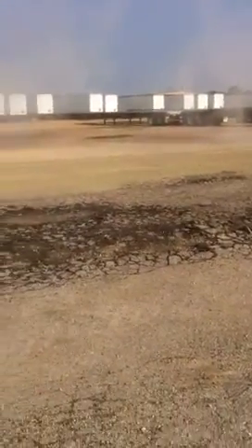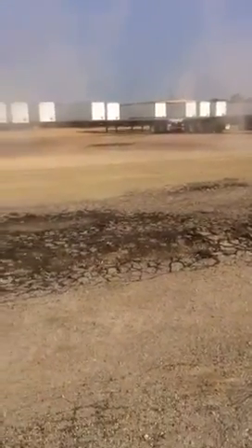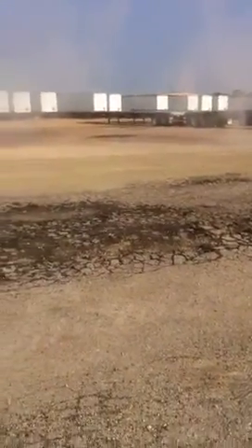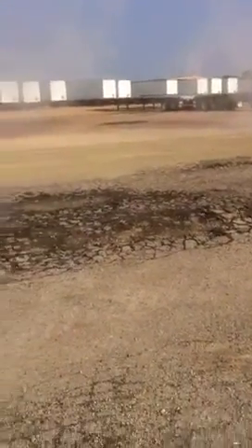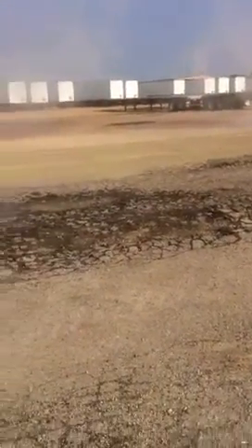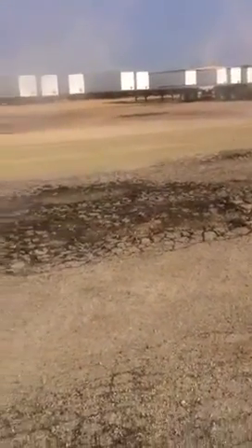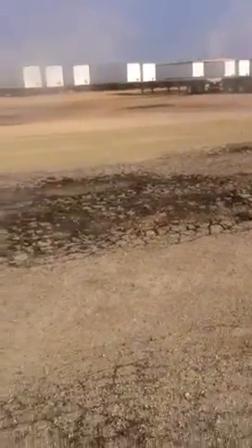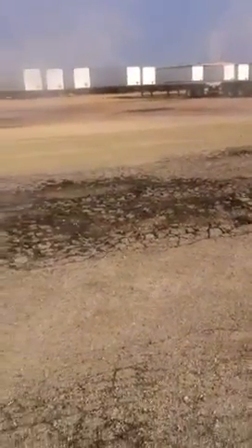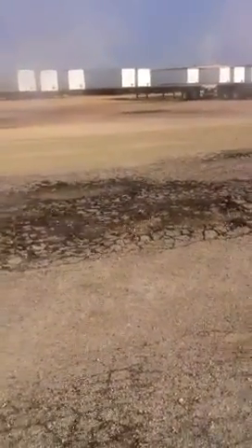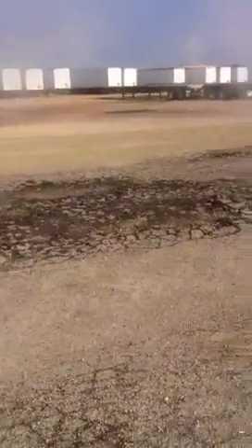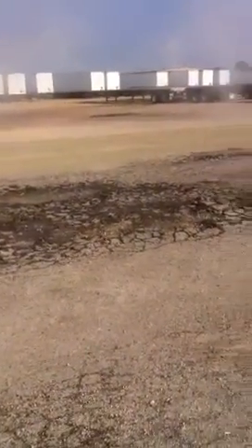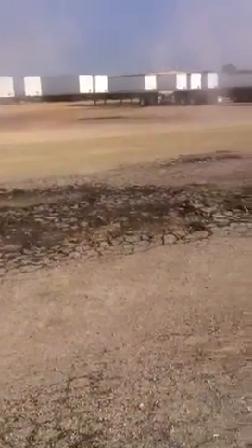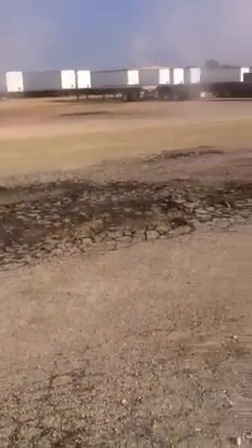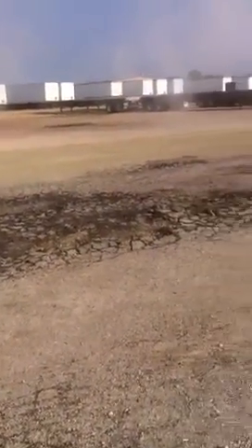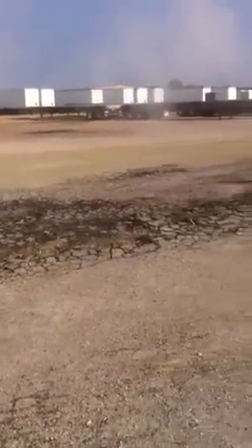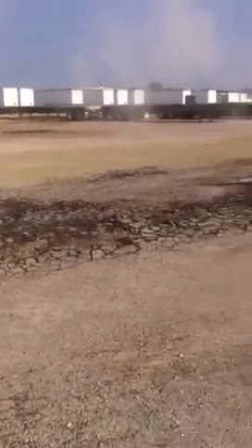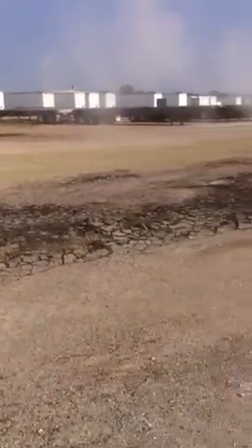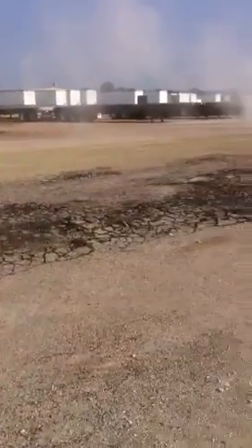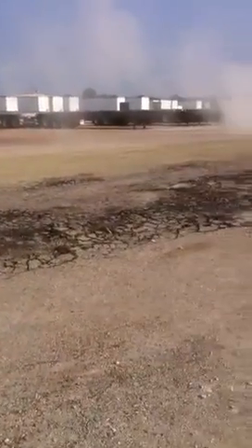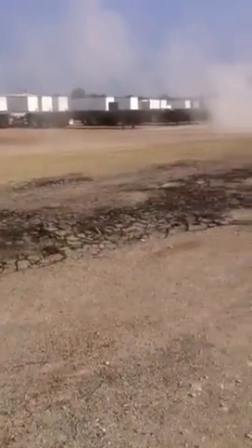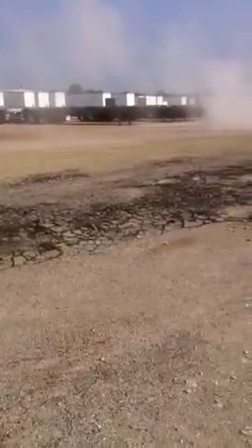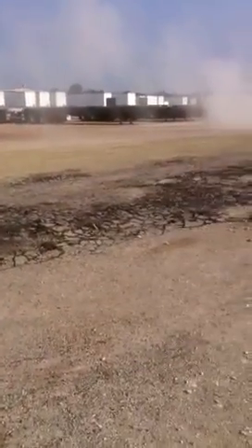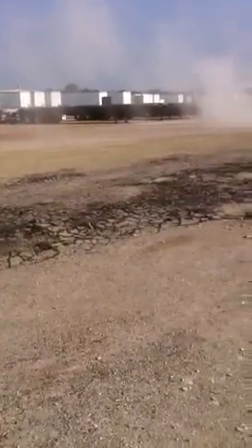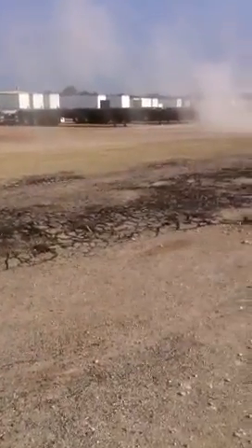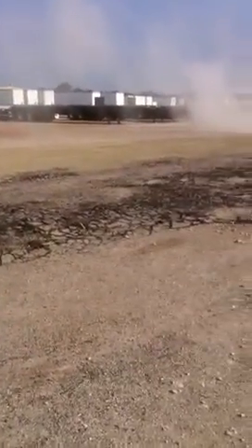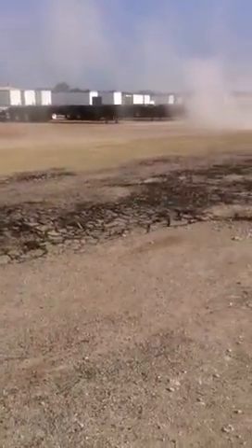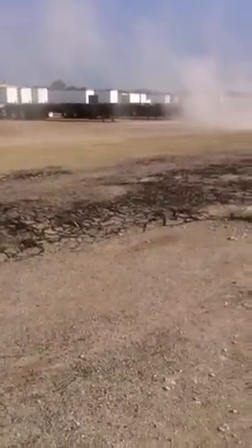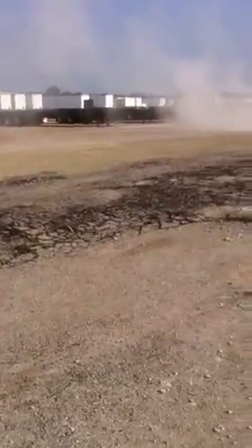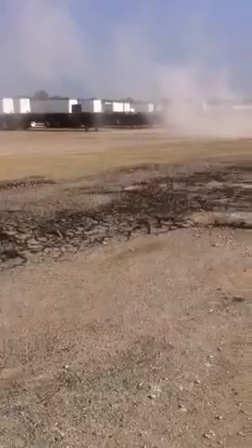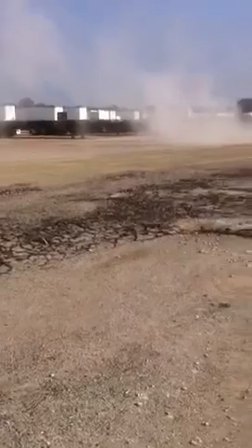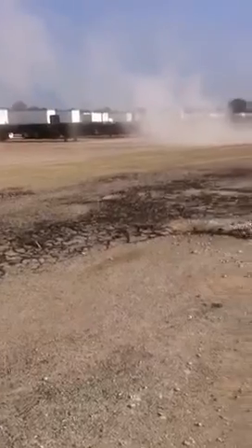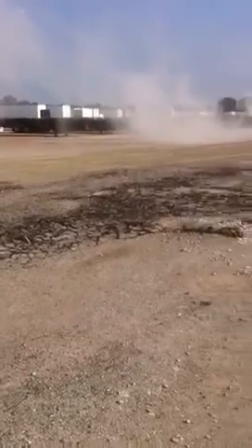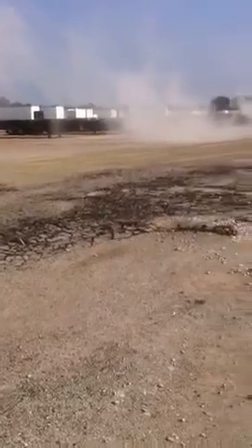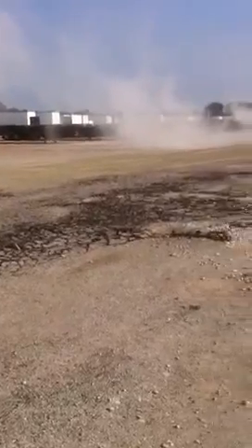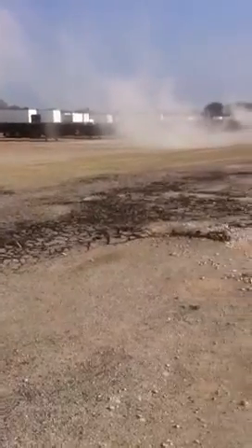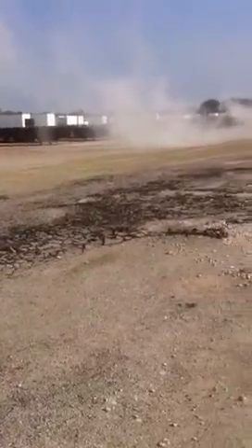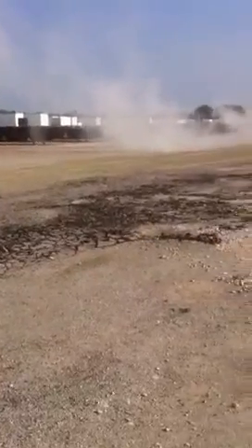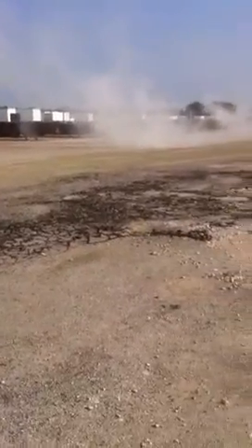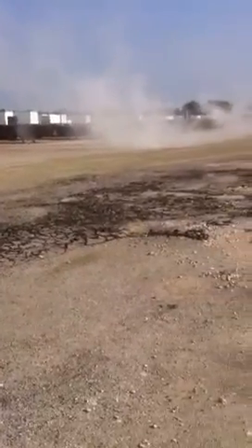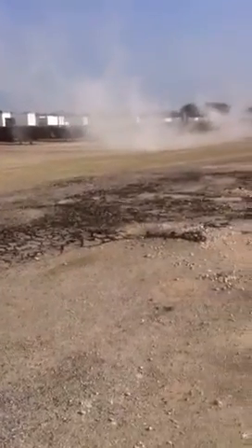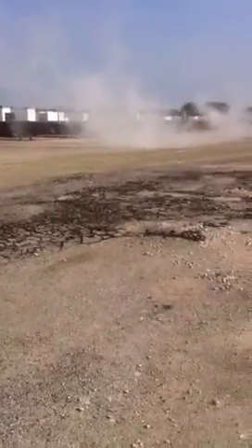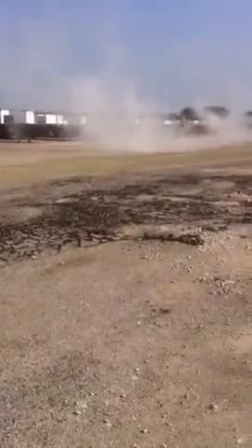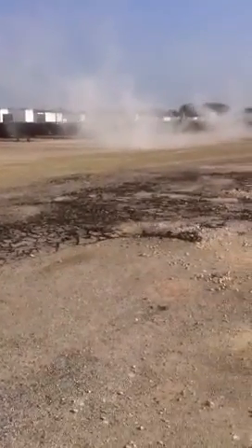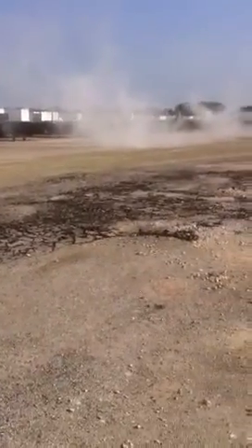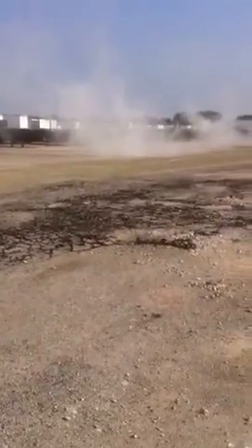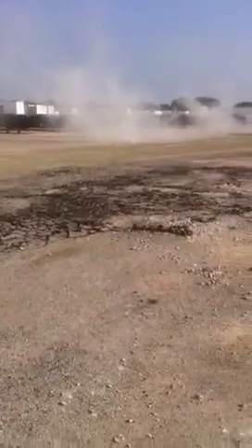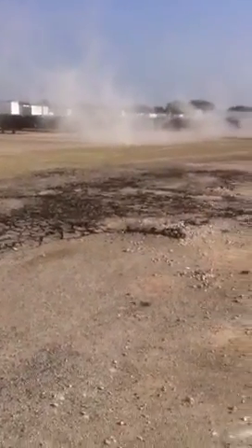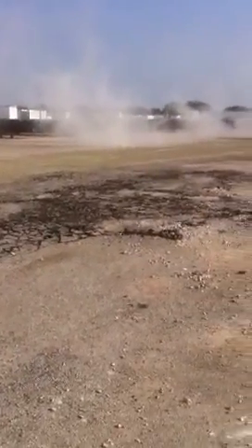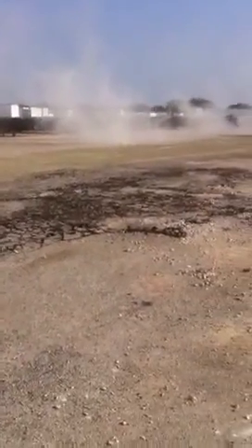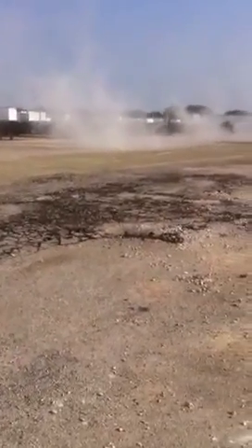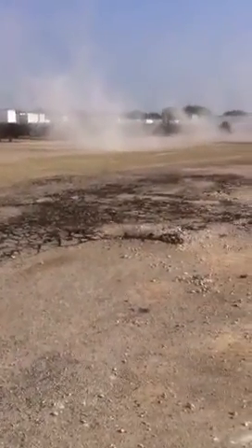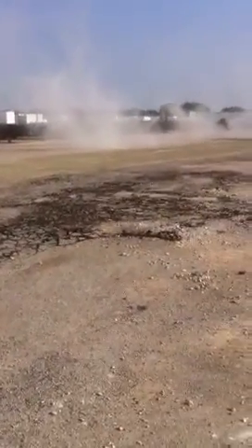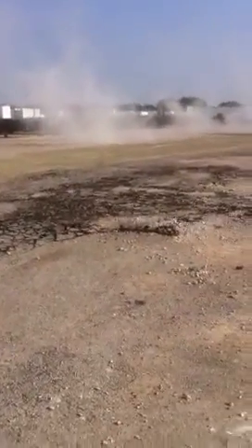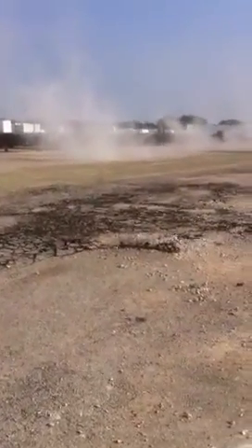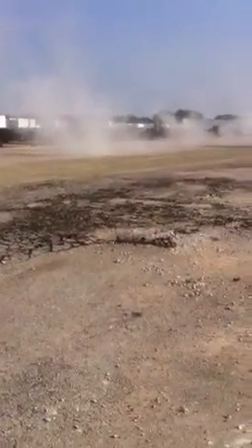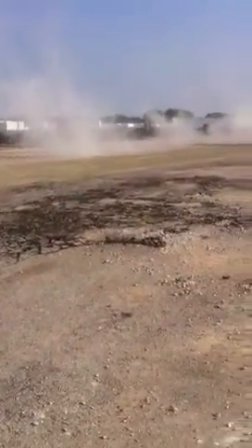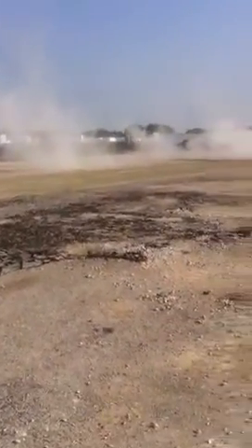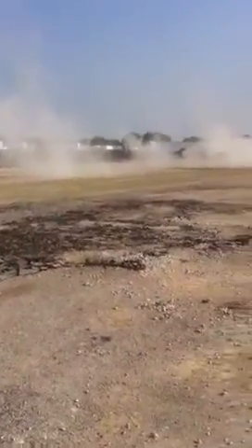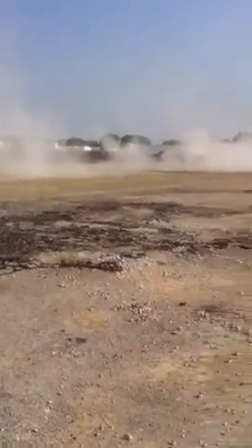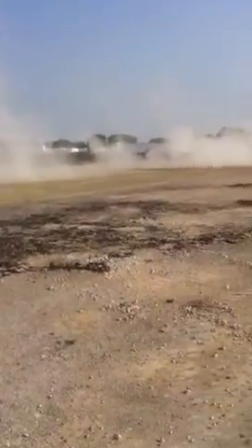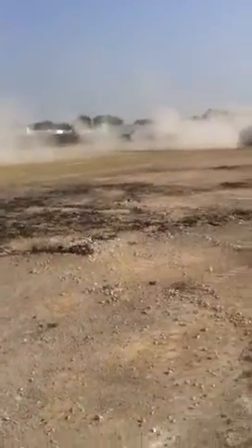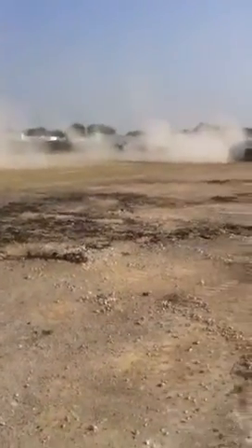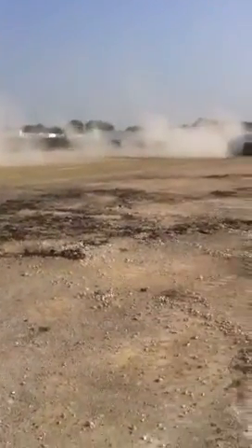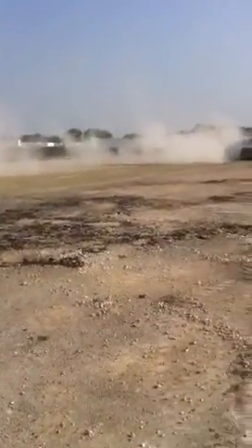You can see how torn up this asphalt is. It won't be after today.